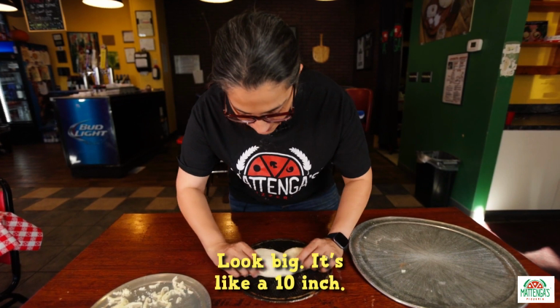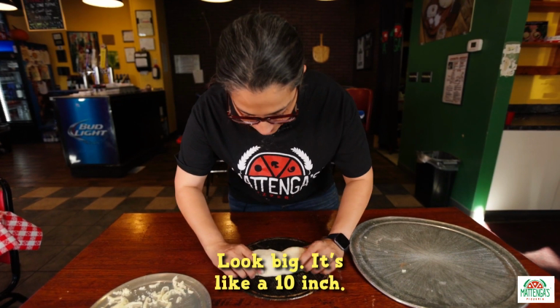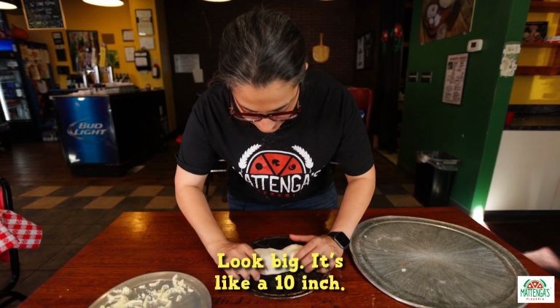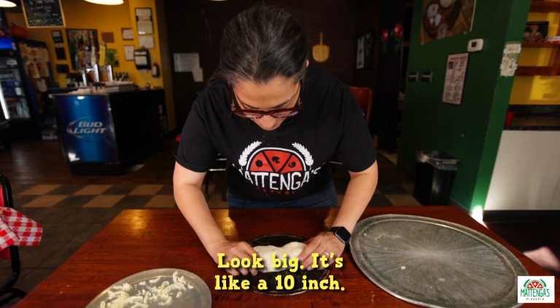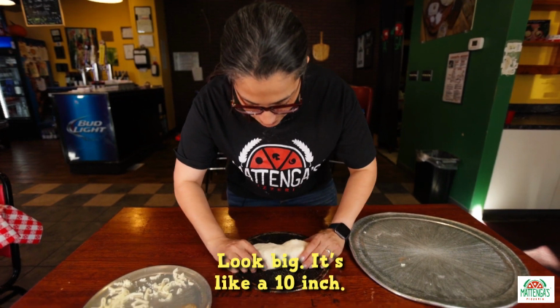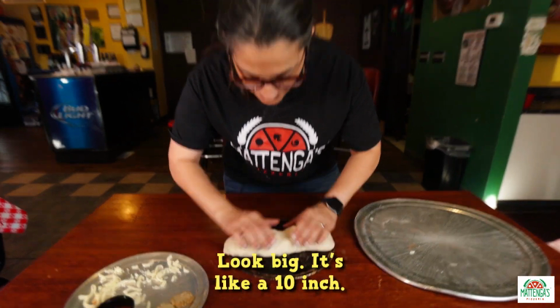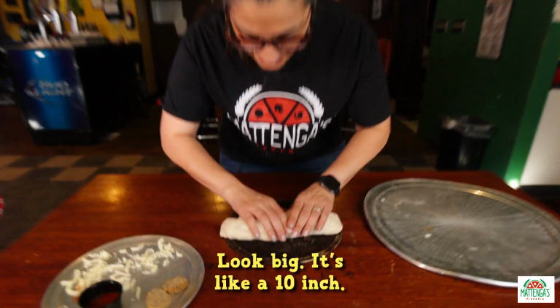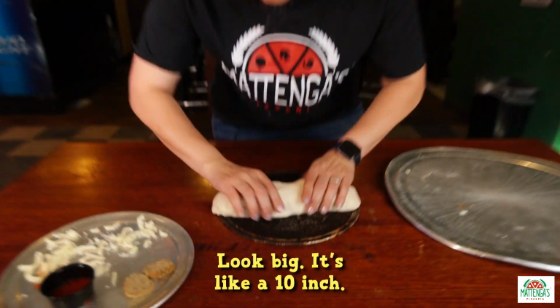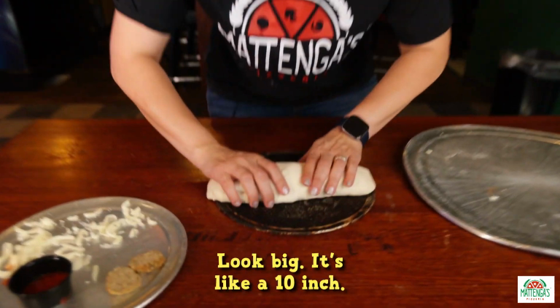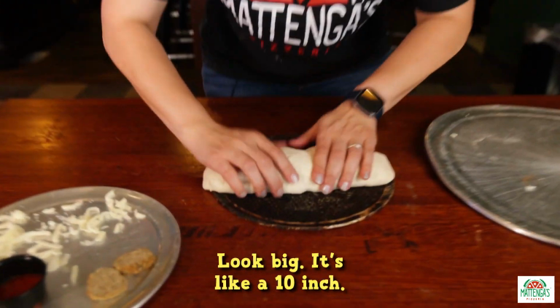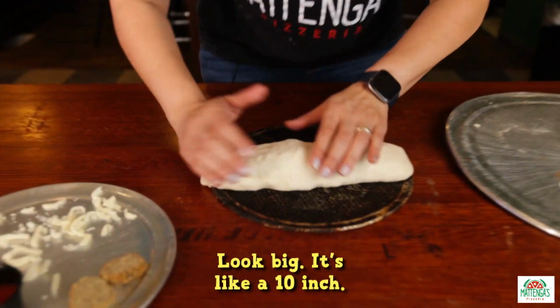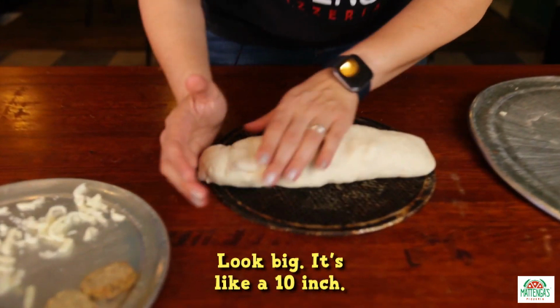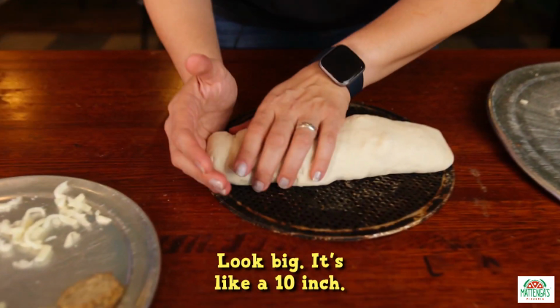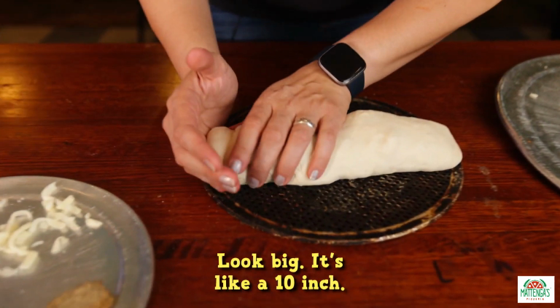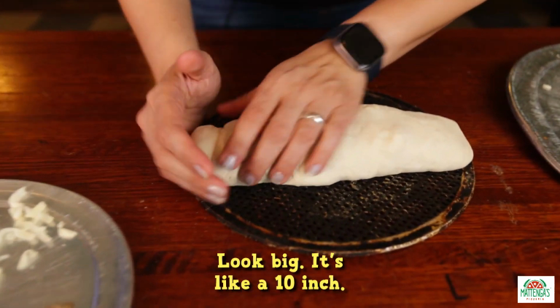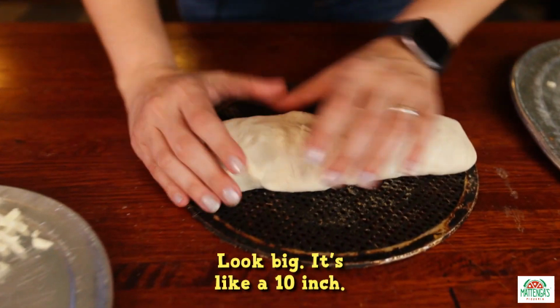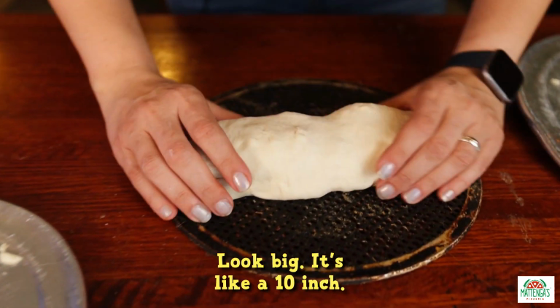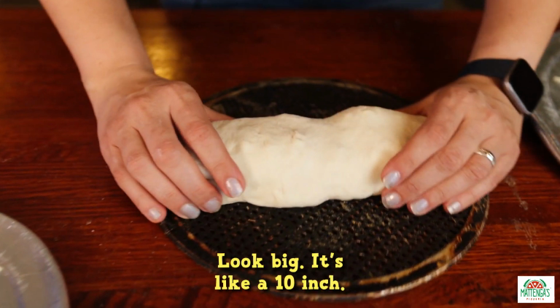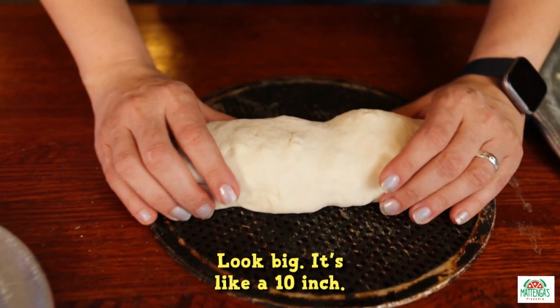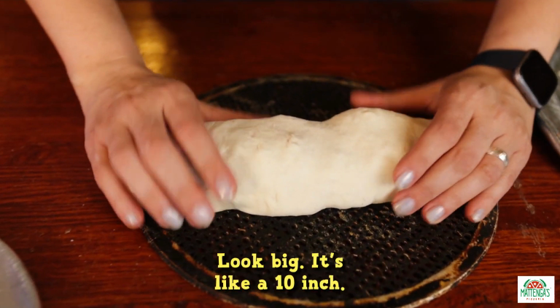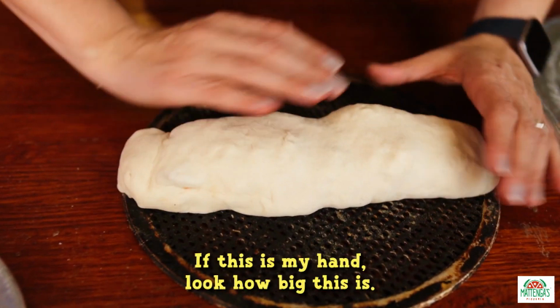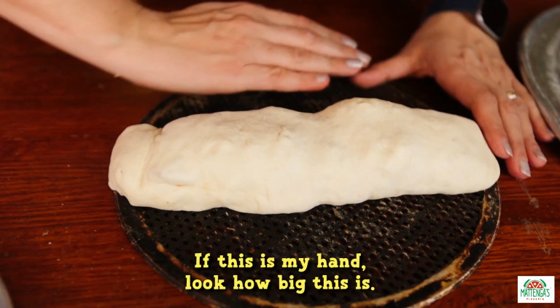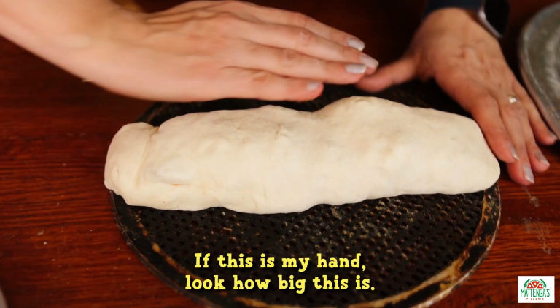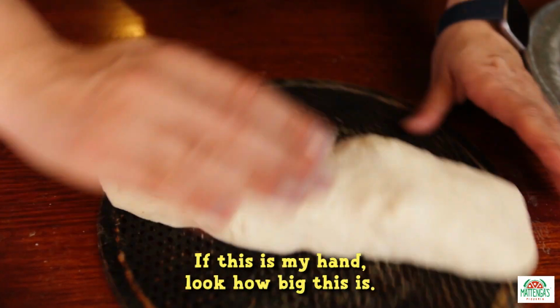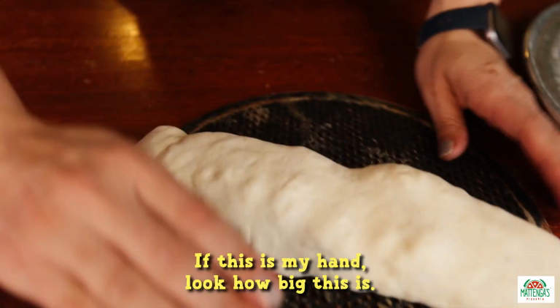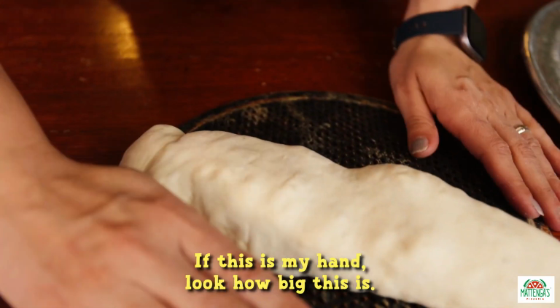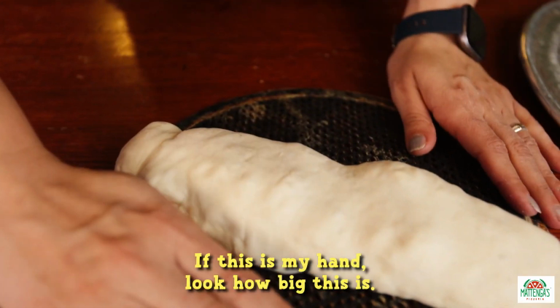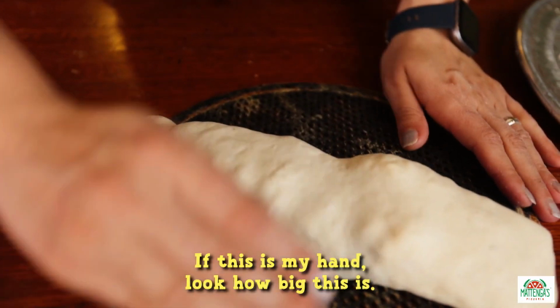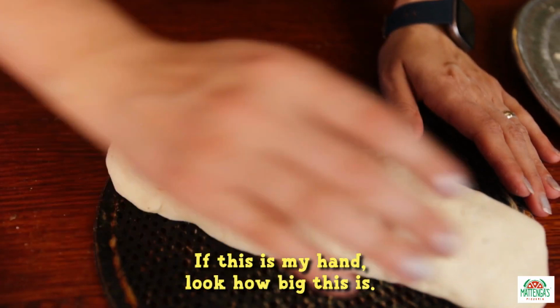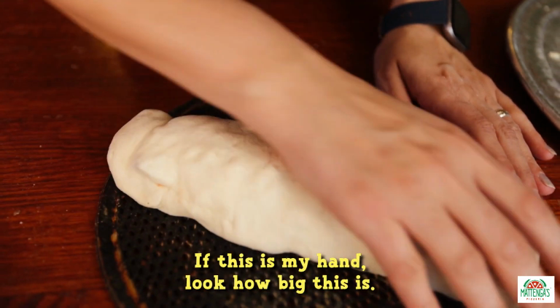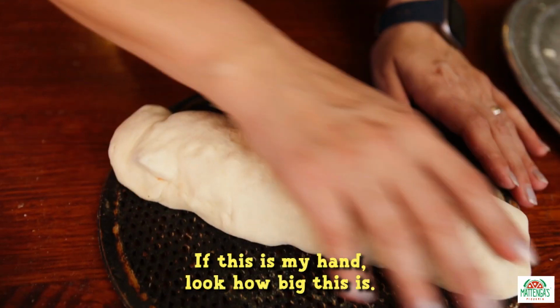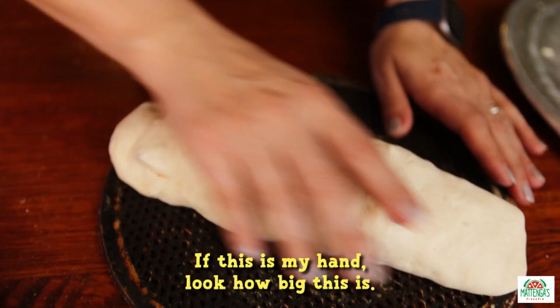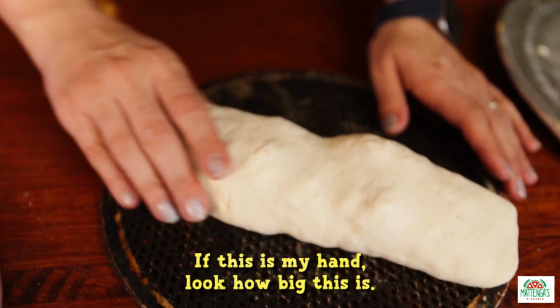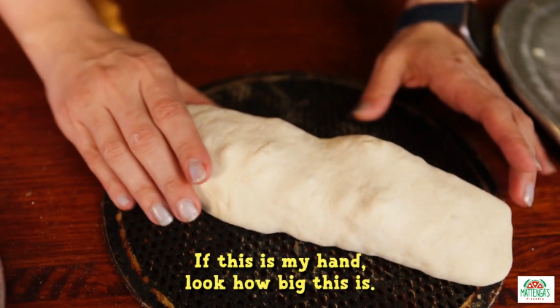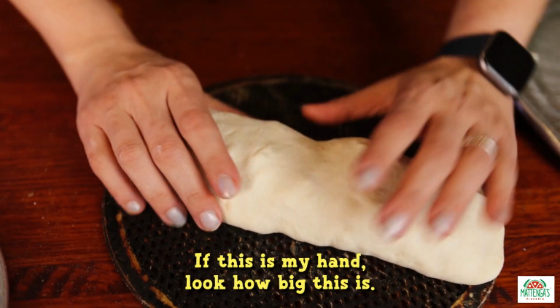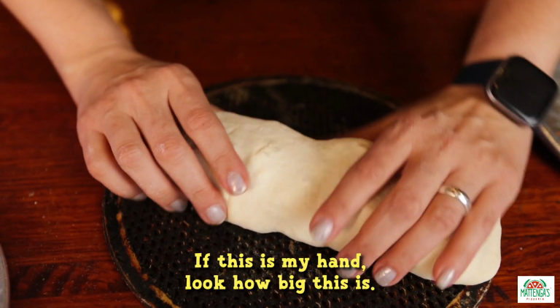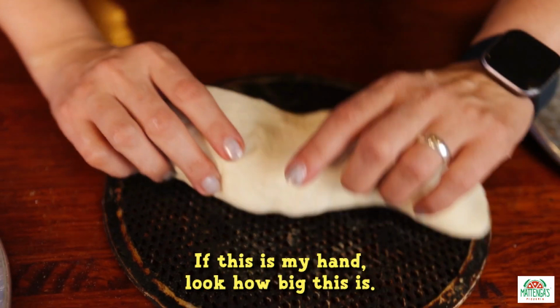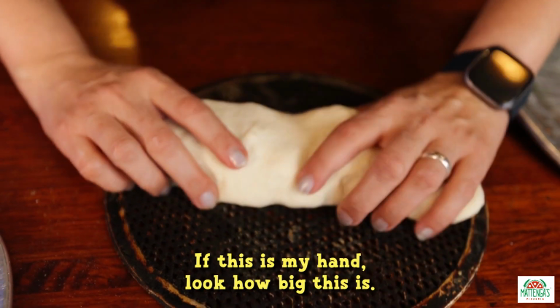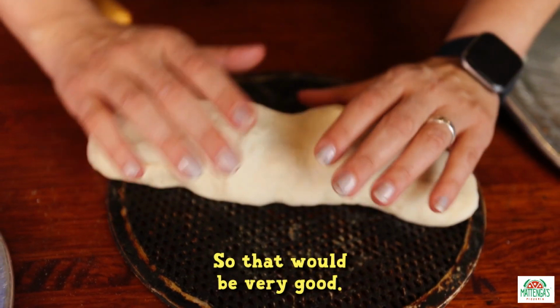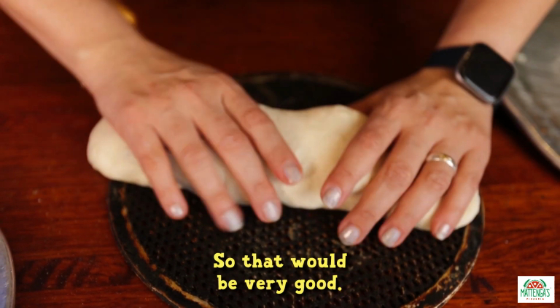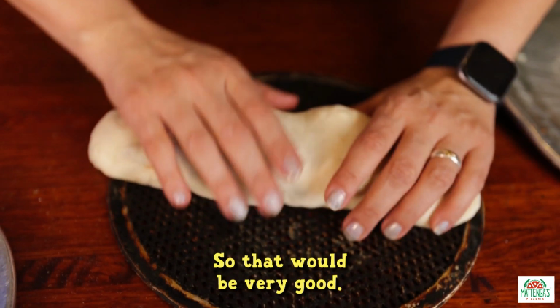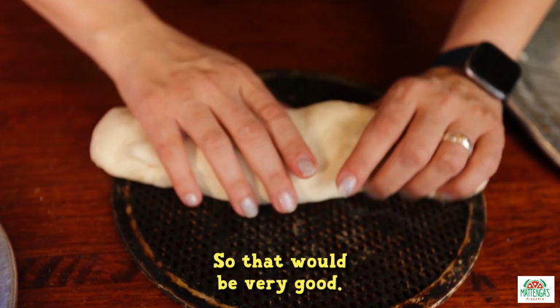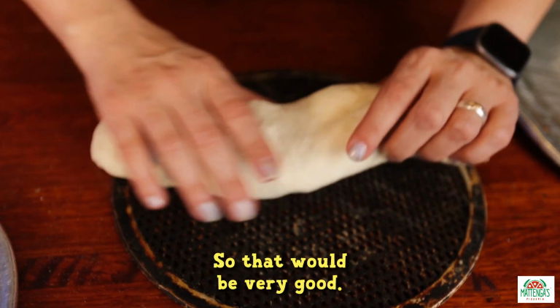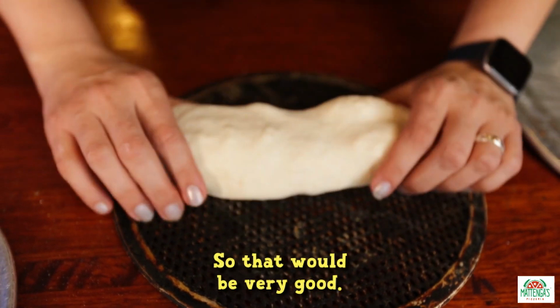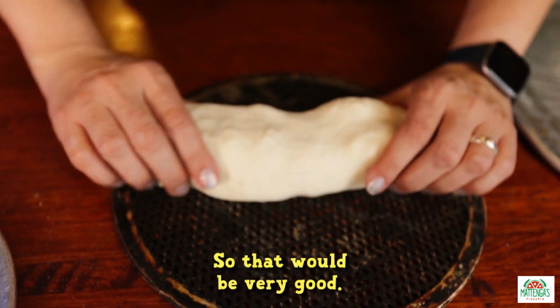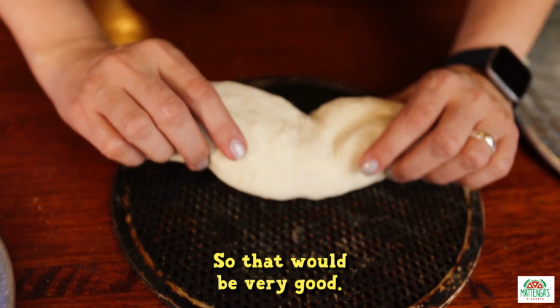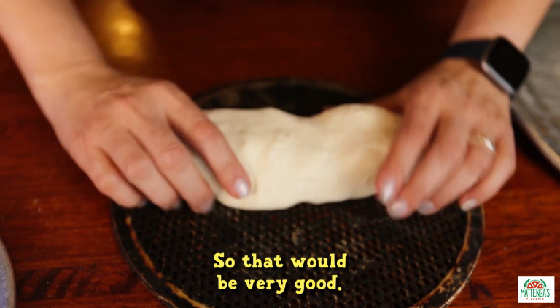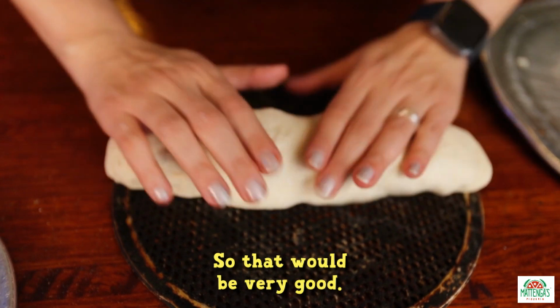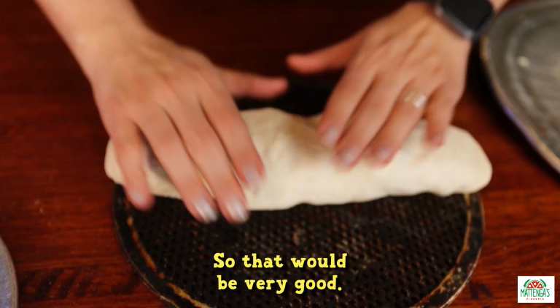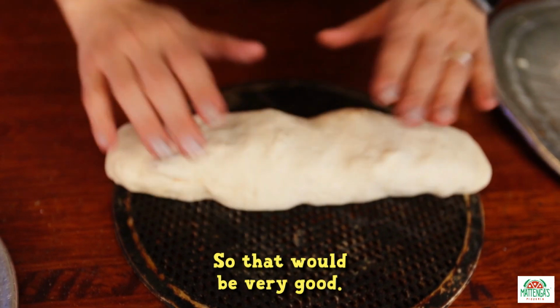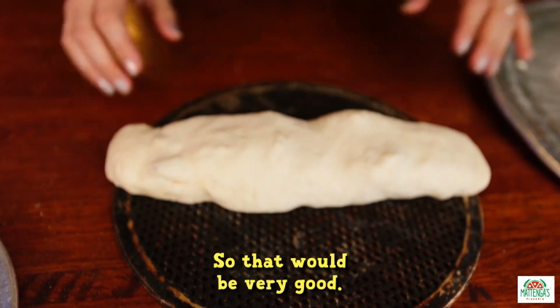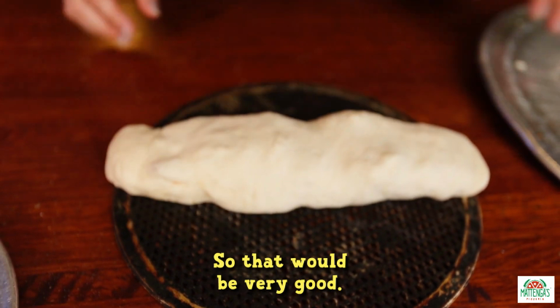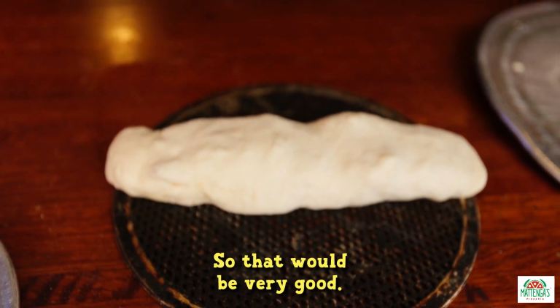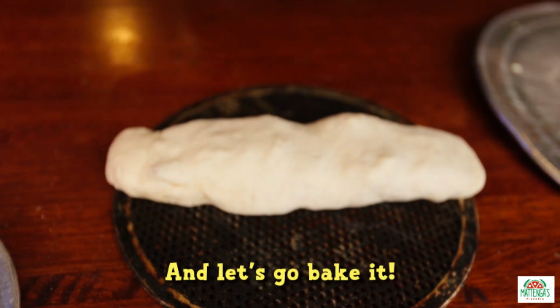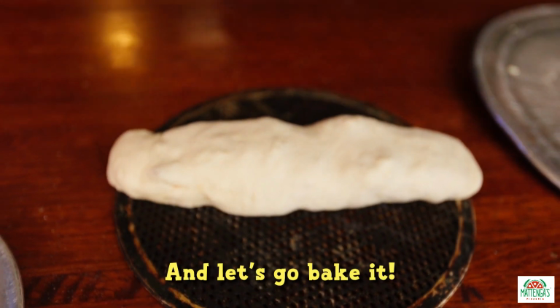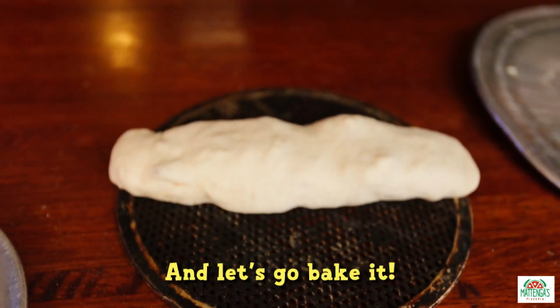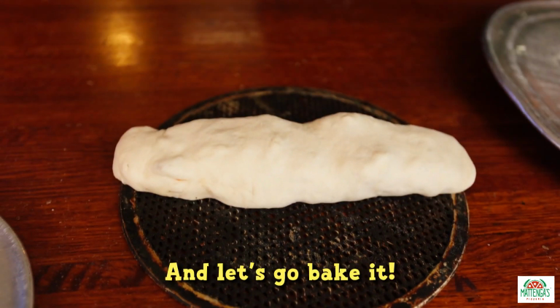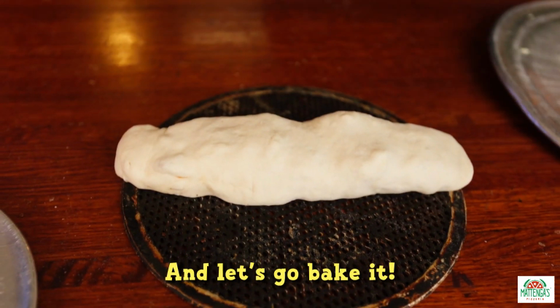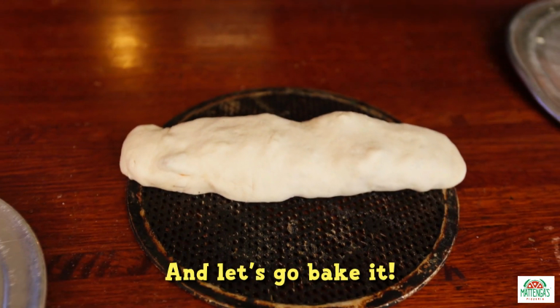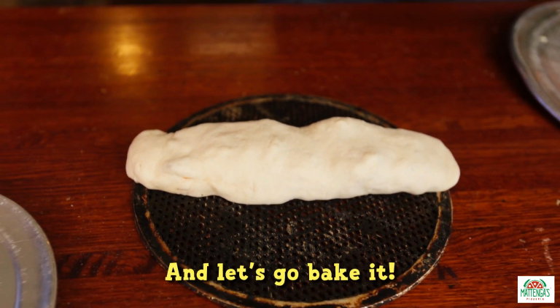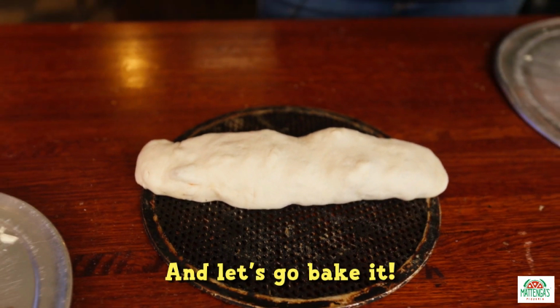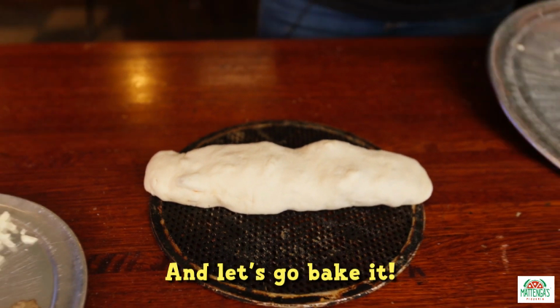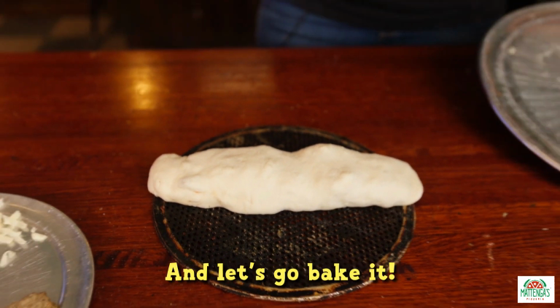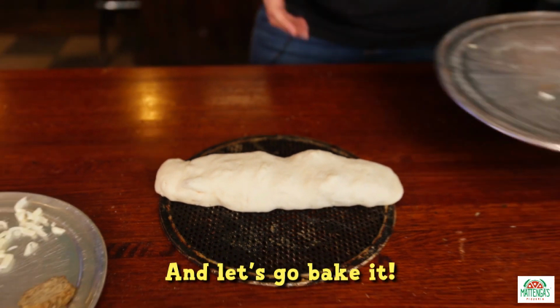Look how big this is — it's like a 10-inch. This is my hand, look how big this is. So it'll be very good. Let's go bake it.